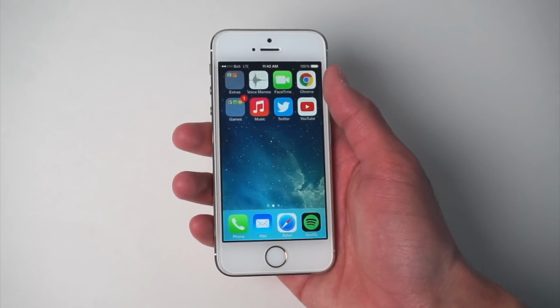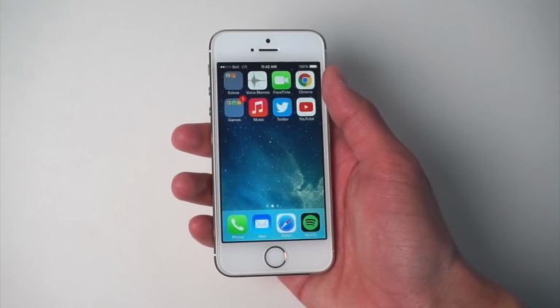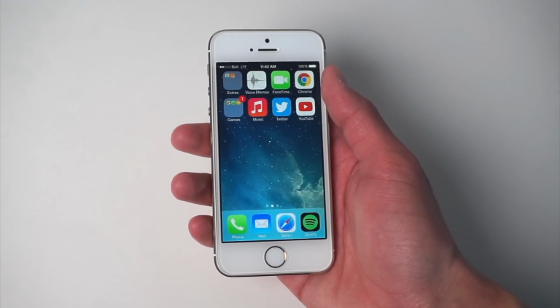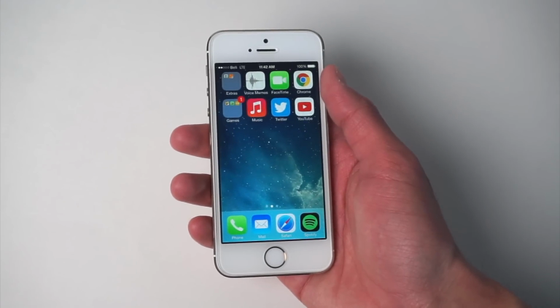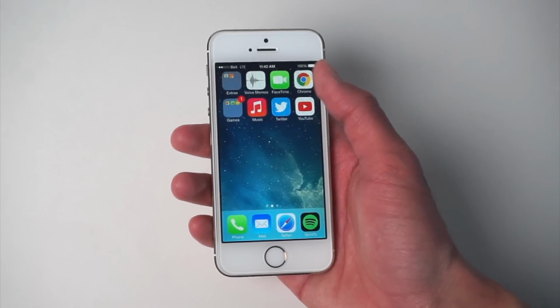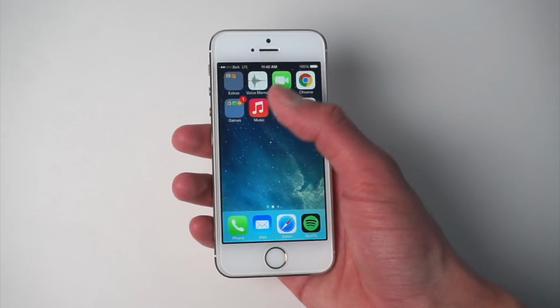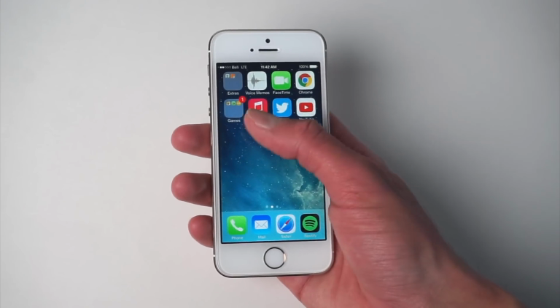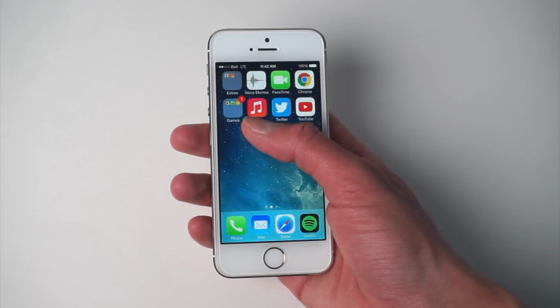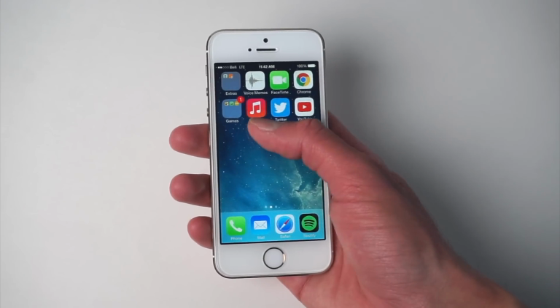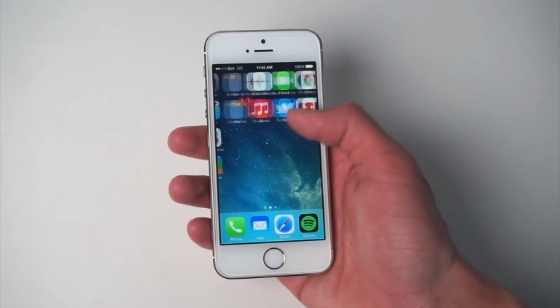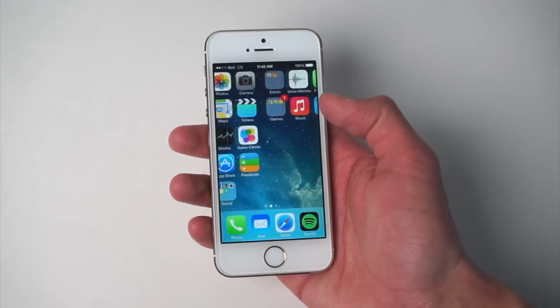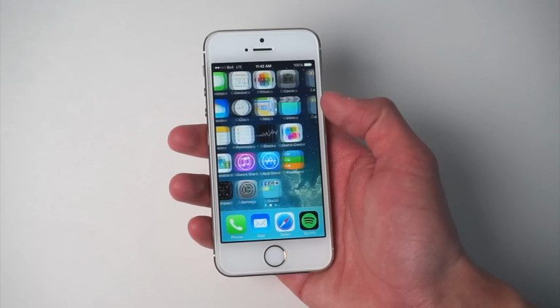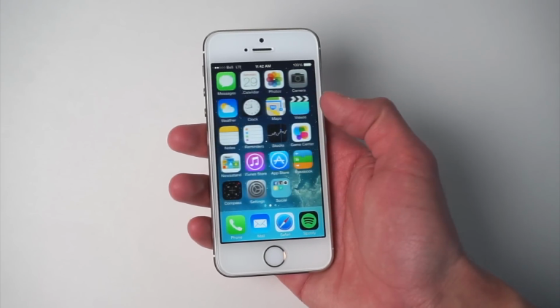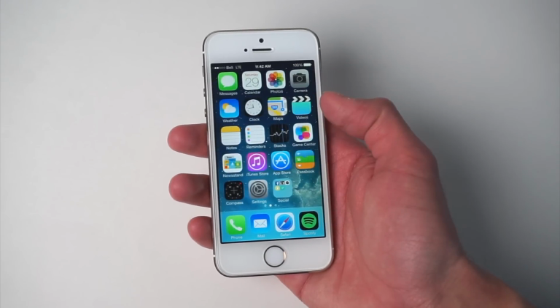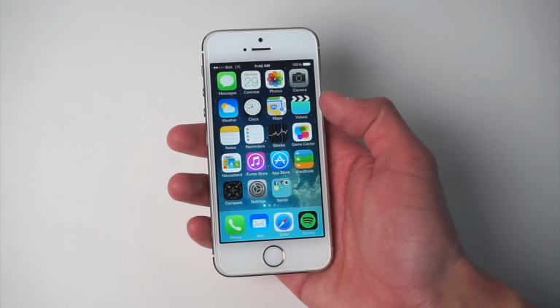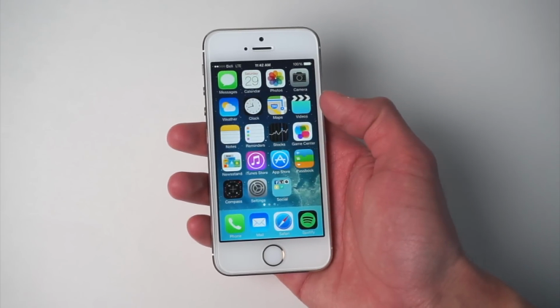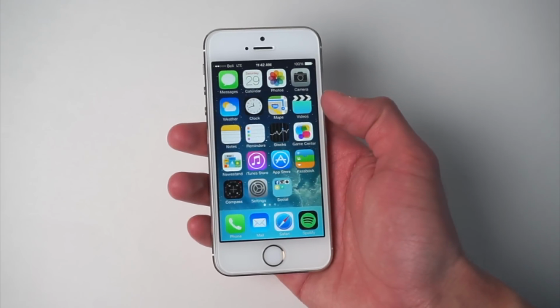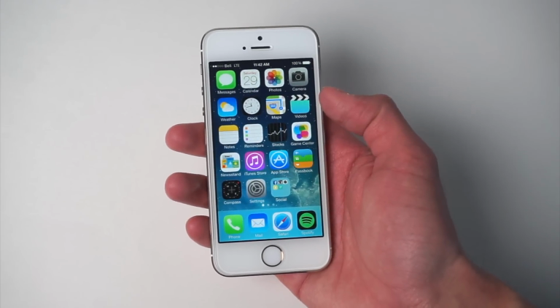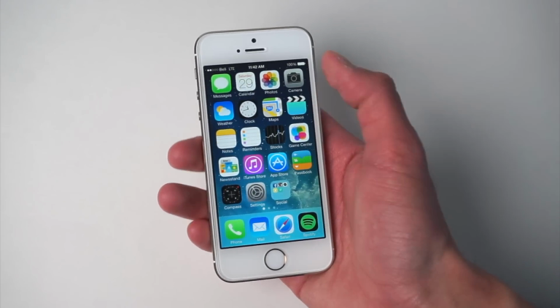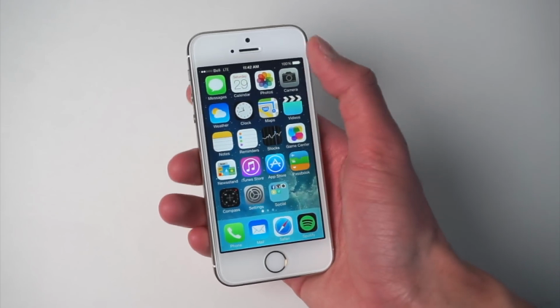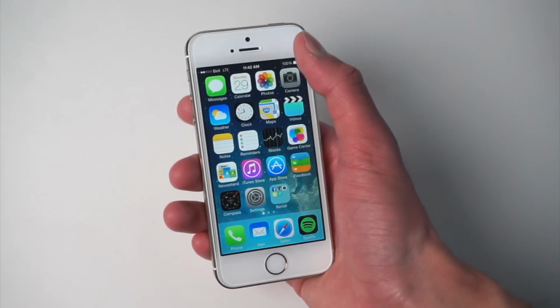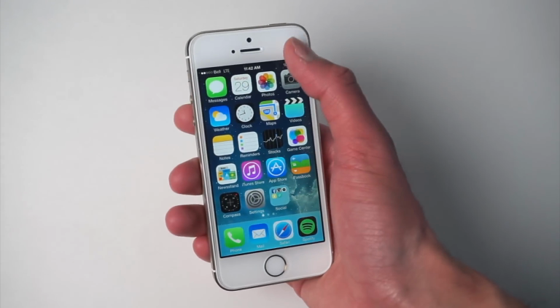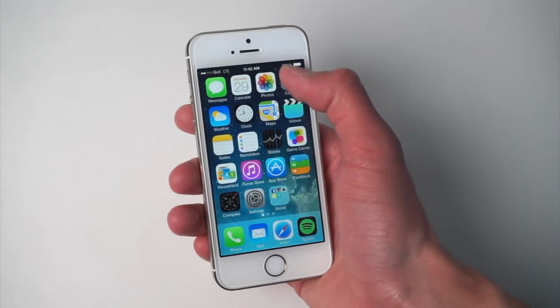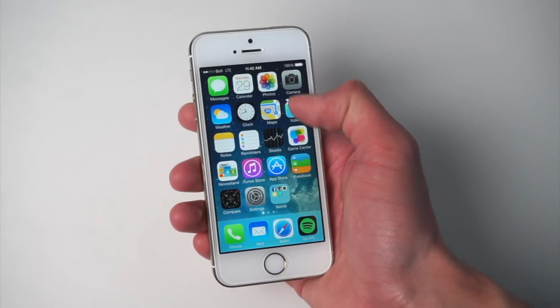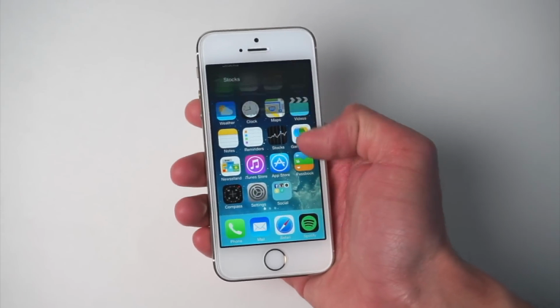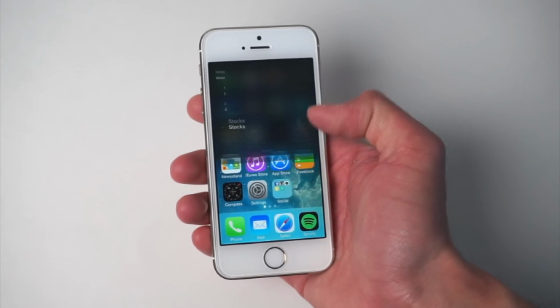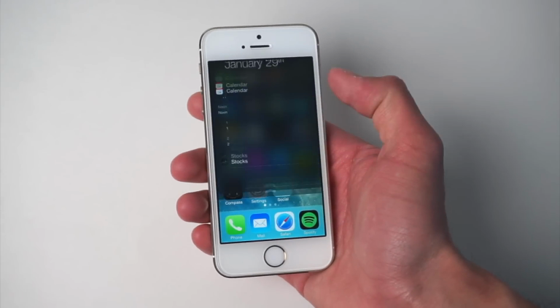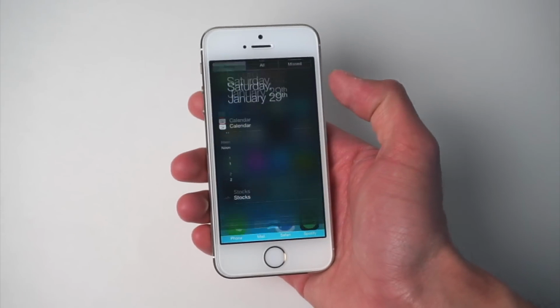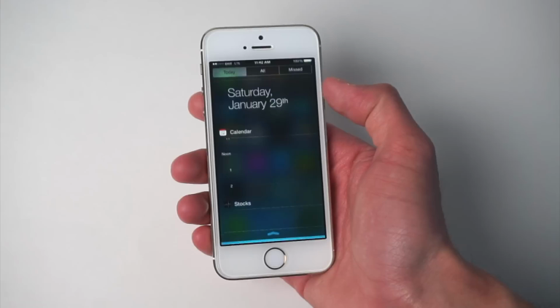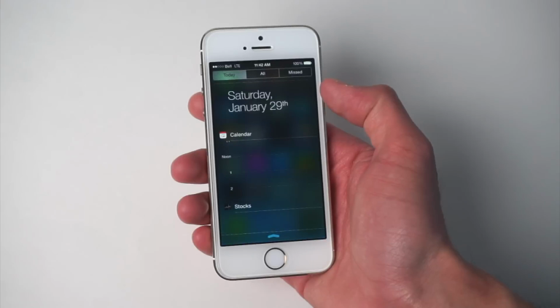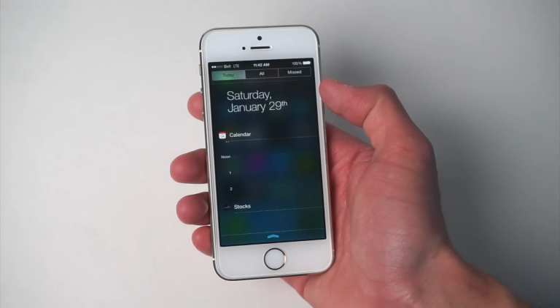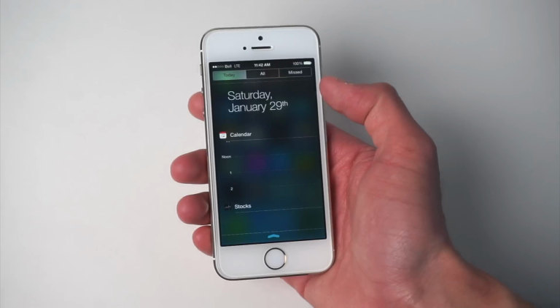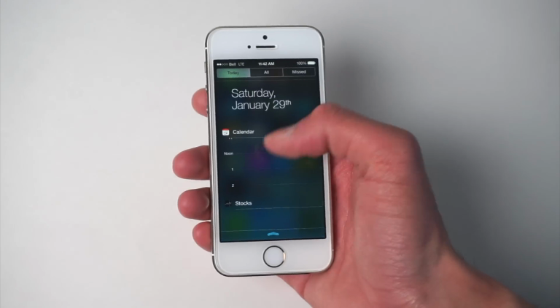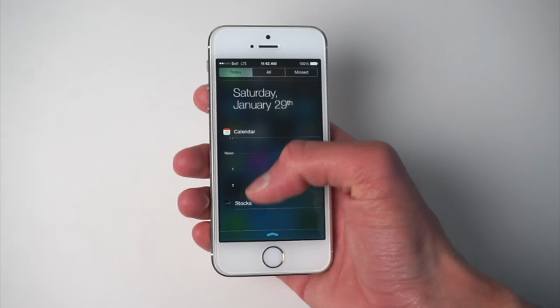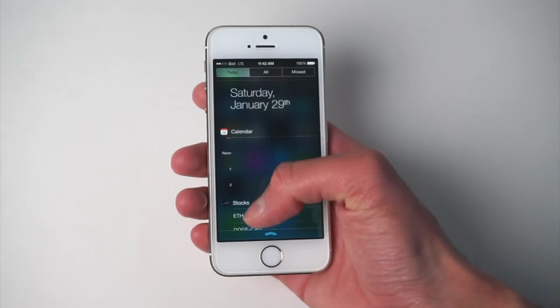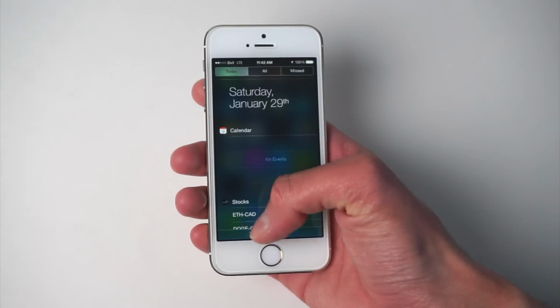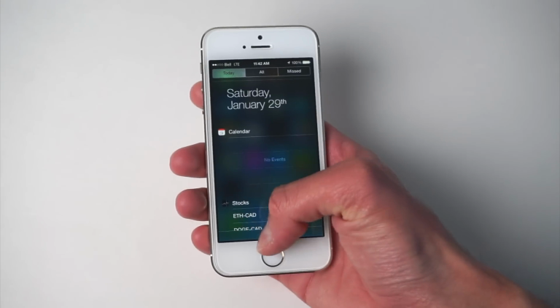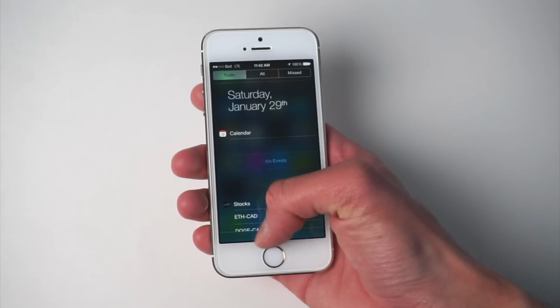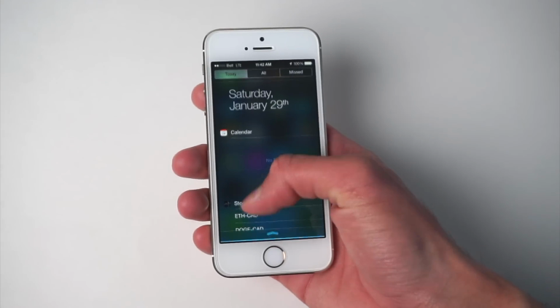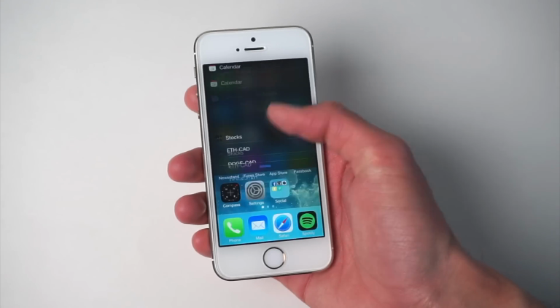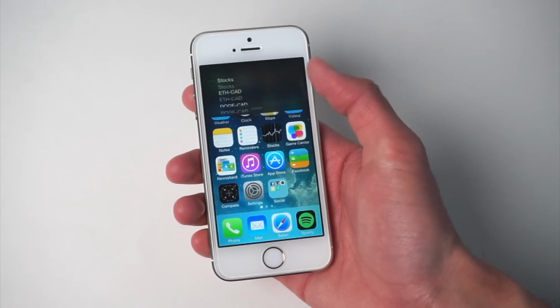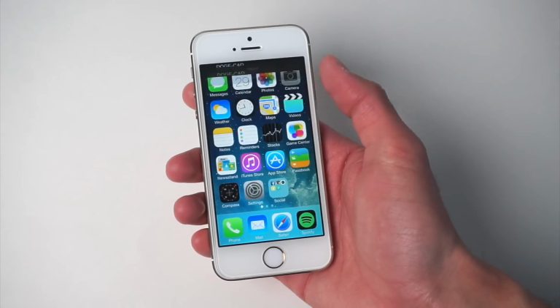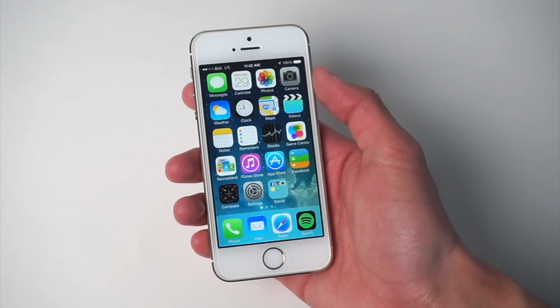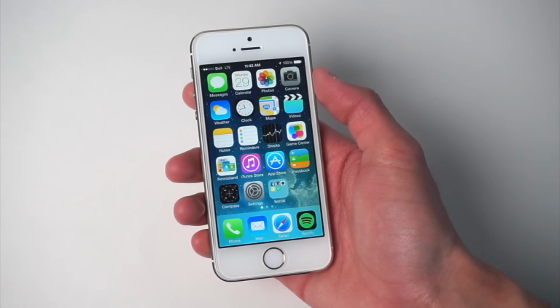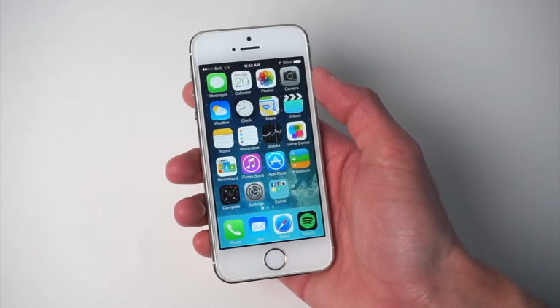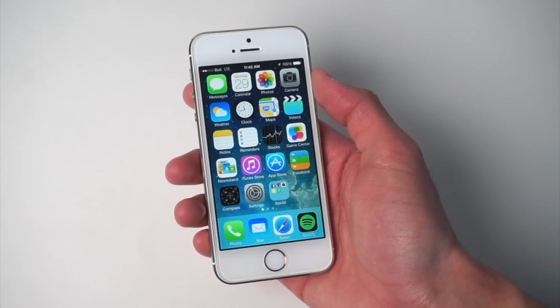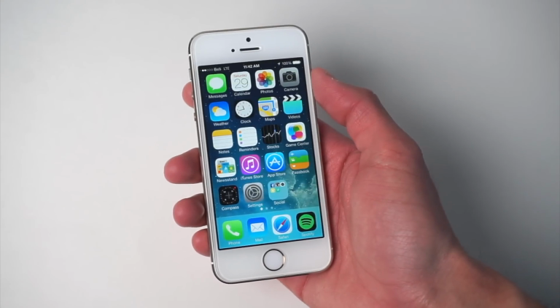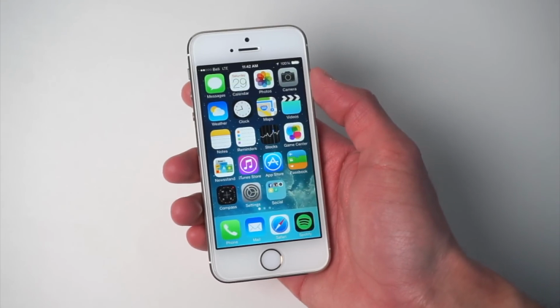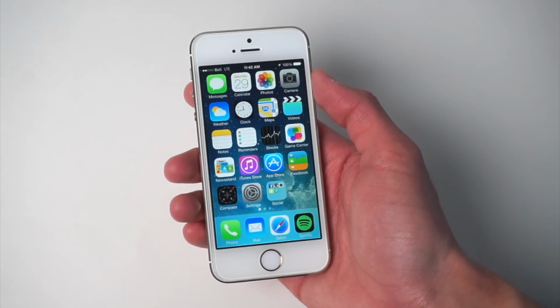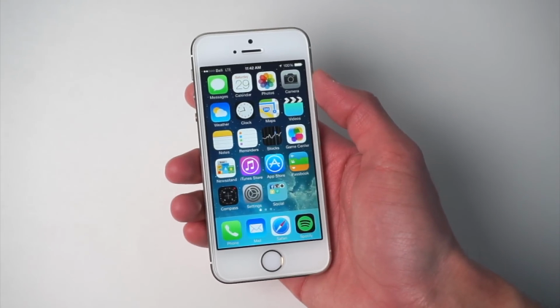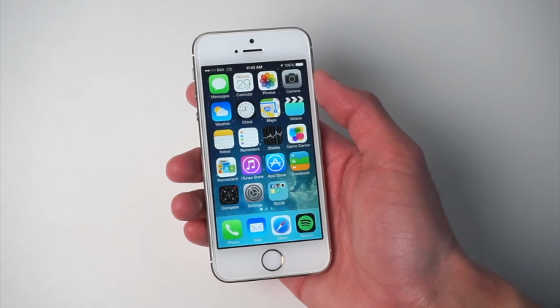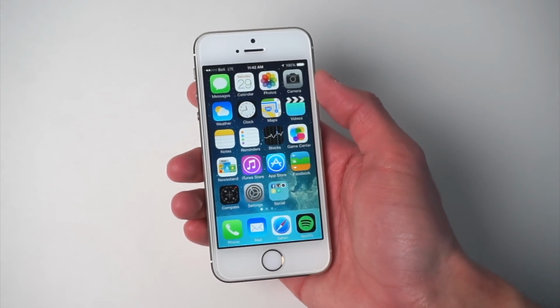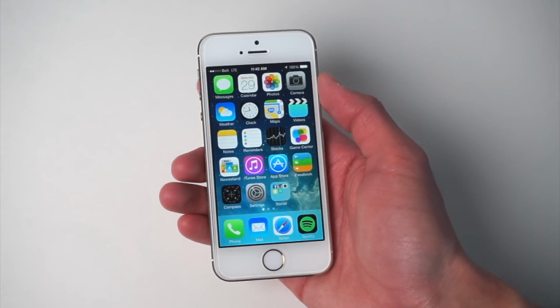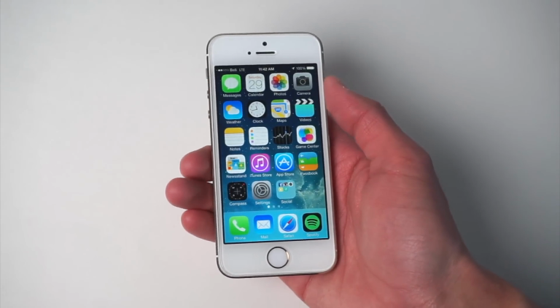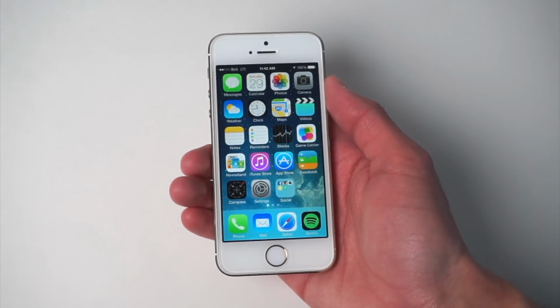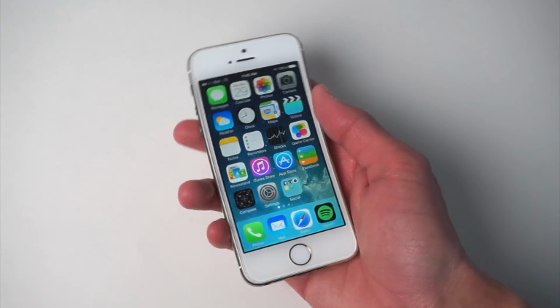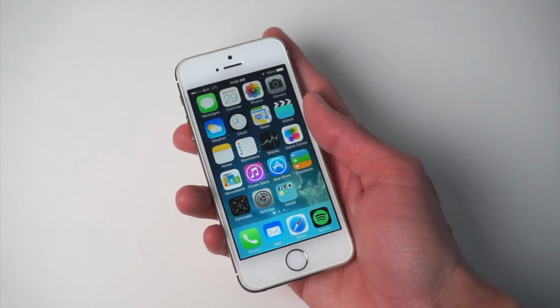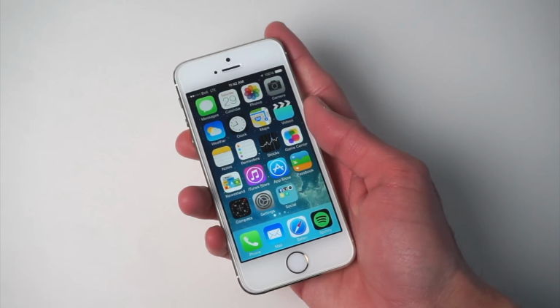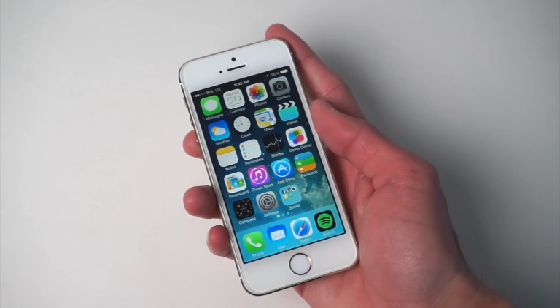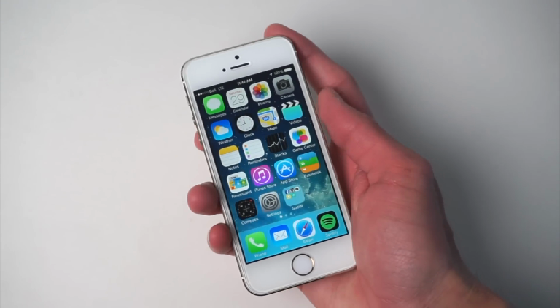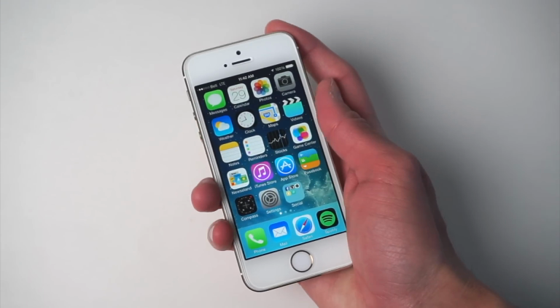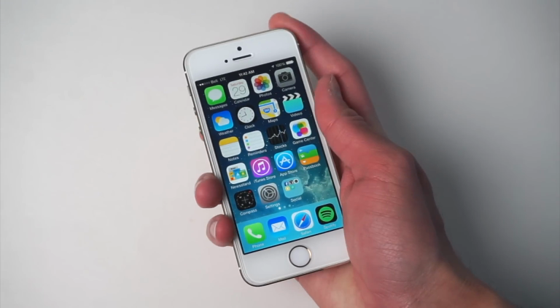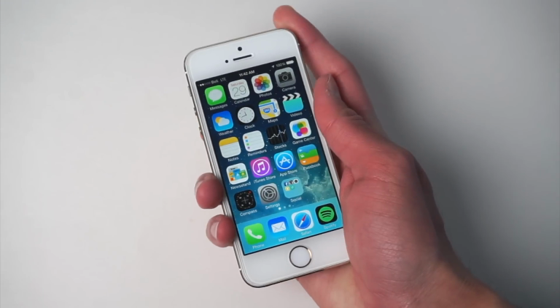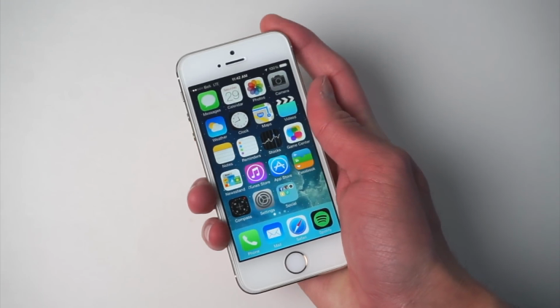Anyways, I hope you enjoyed this video. If you want to see more videos where I use older iPhones in 2022, let me know in the comment section below, and I'll catch you guys in my next video.